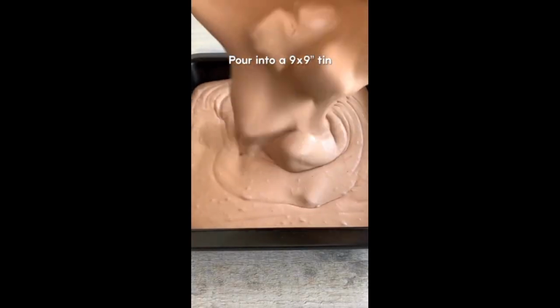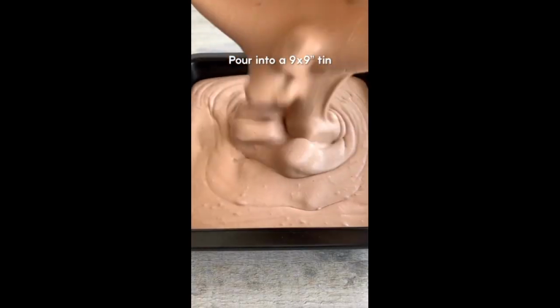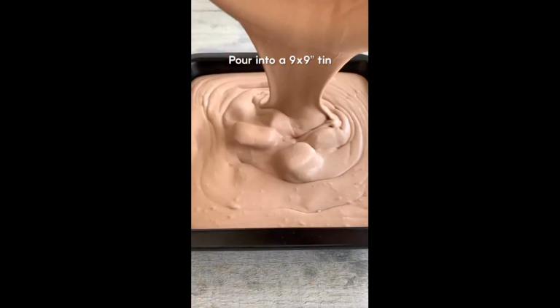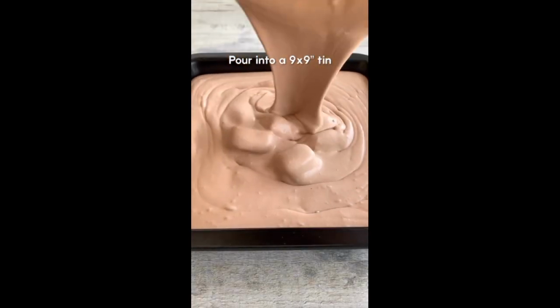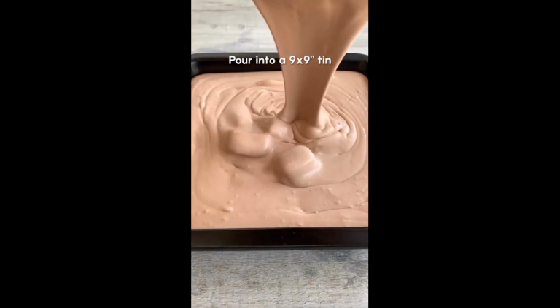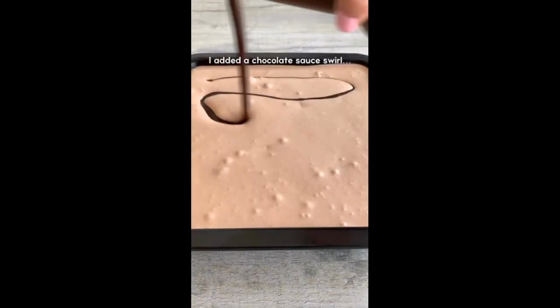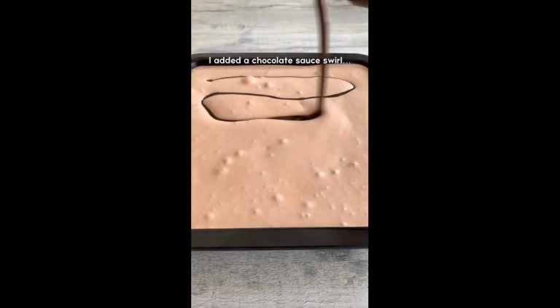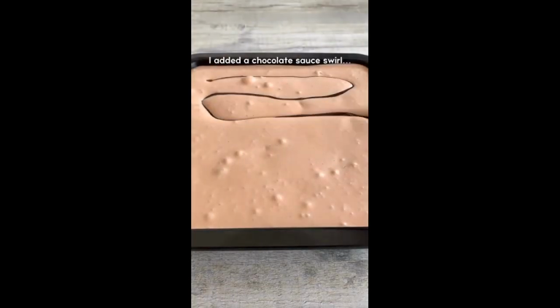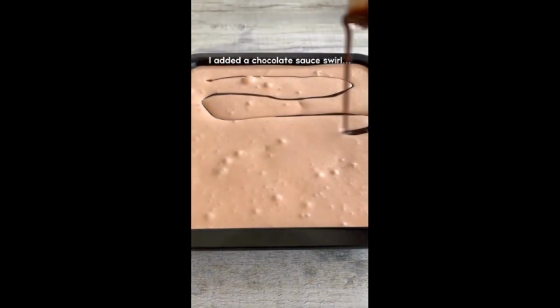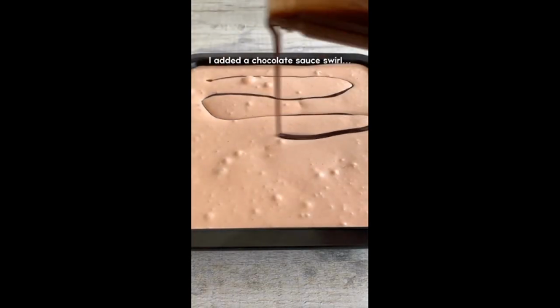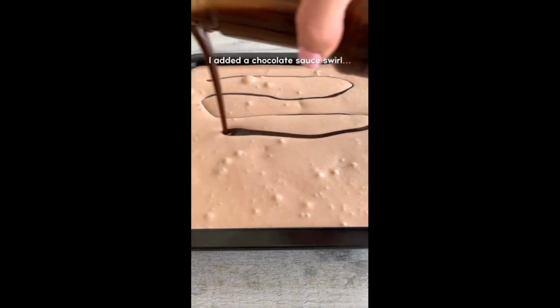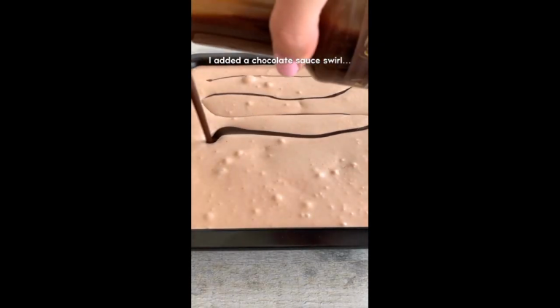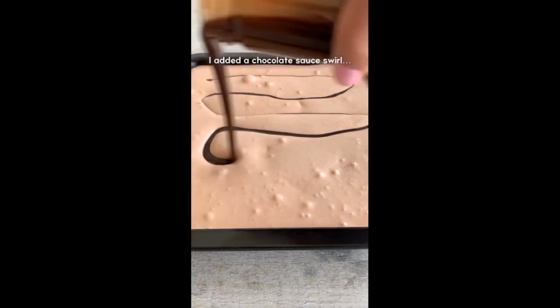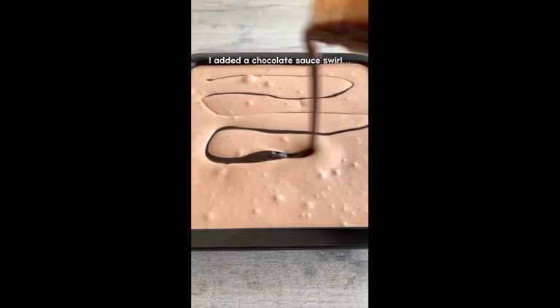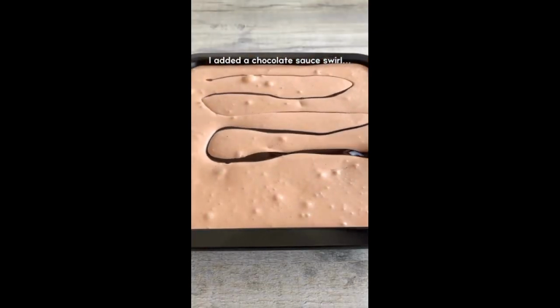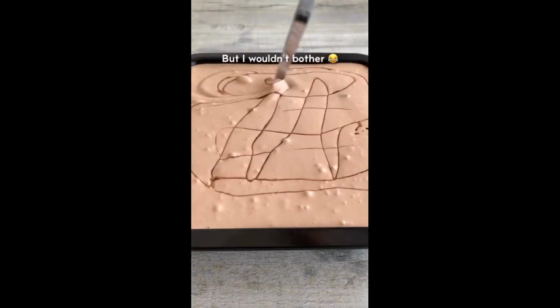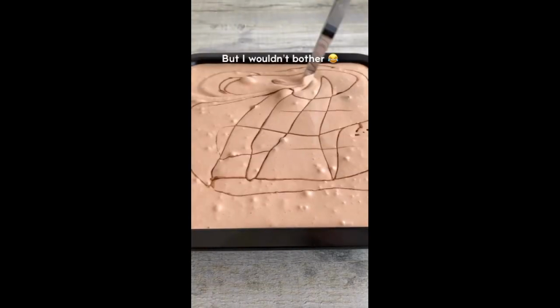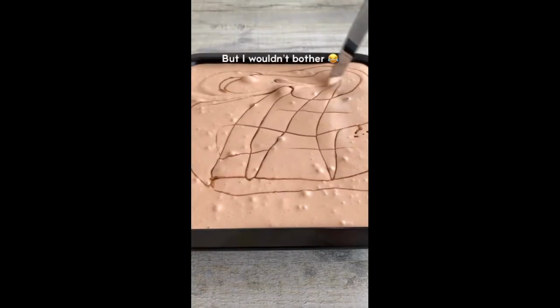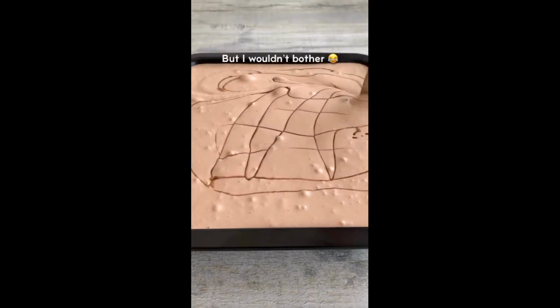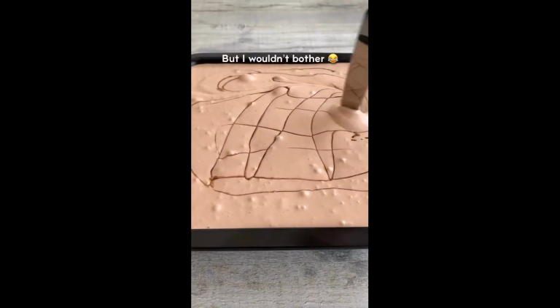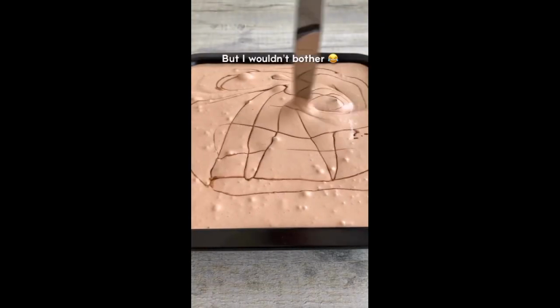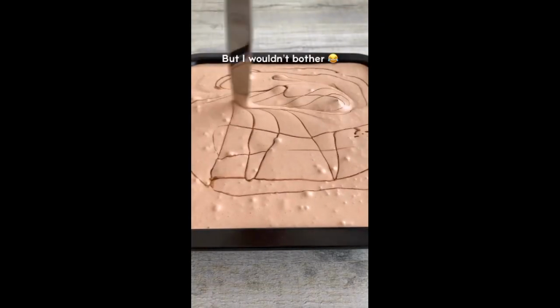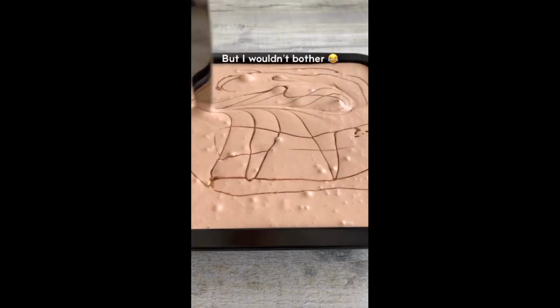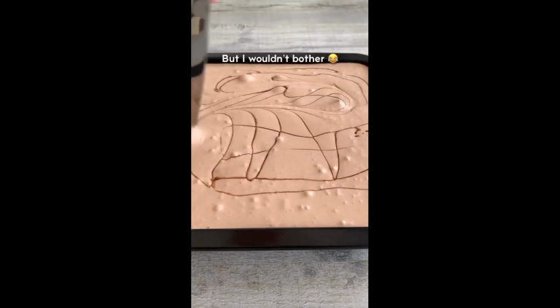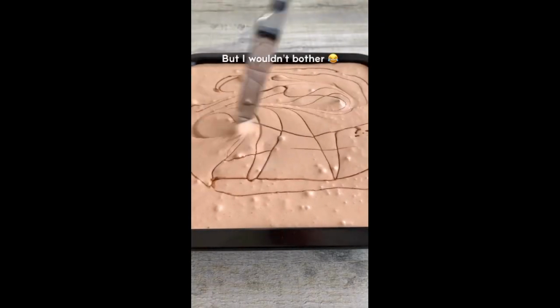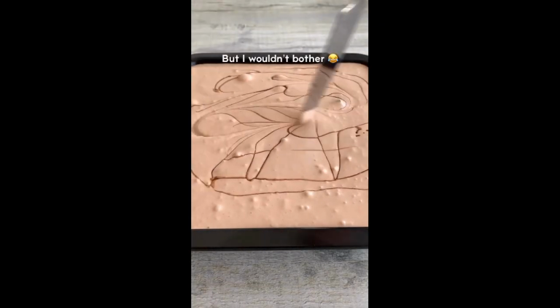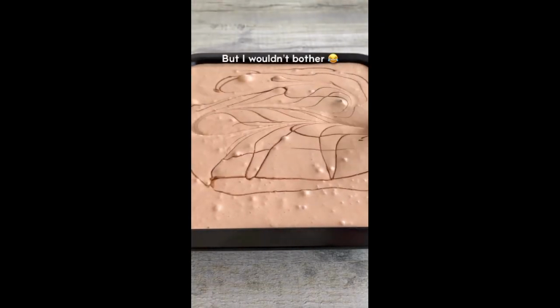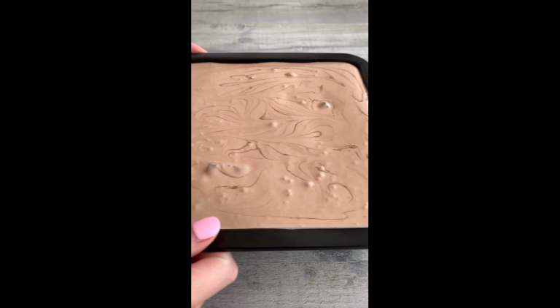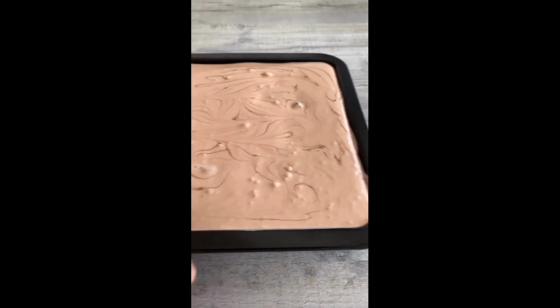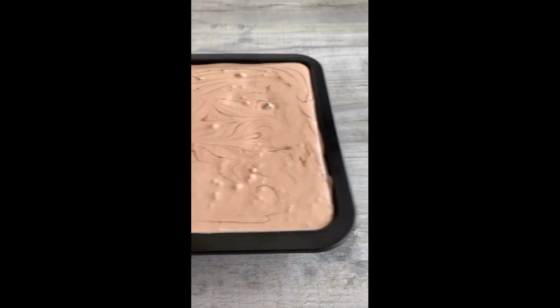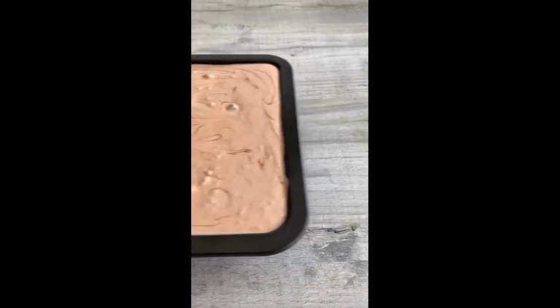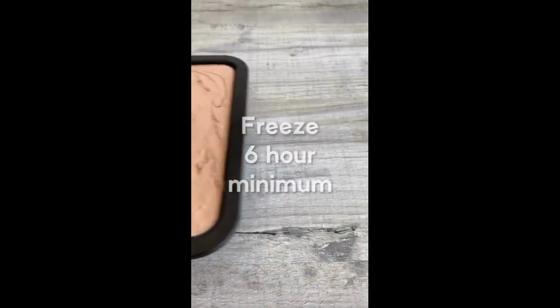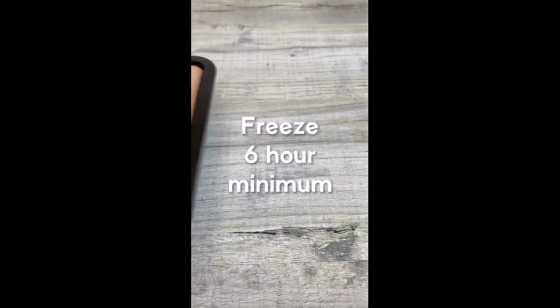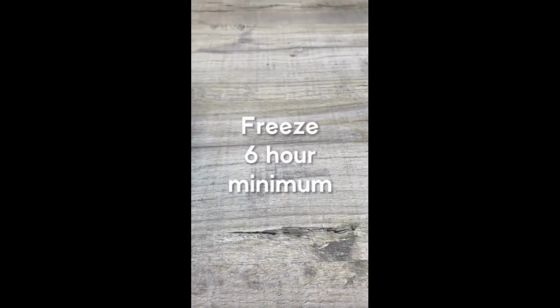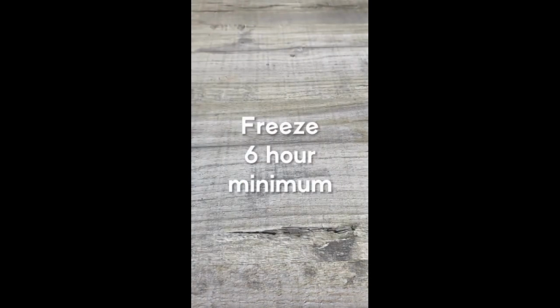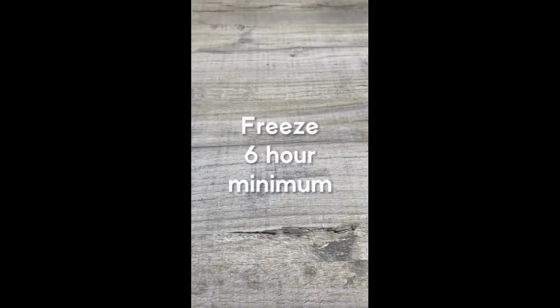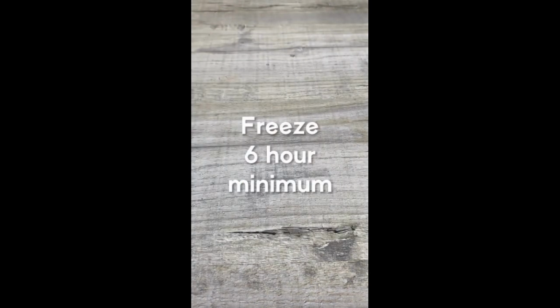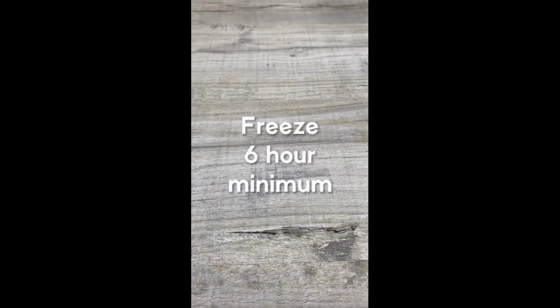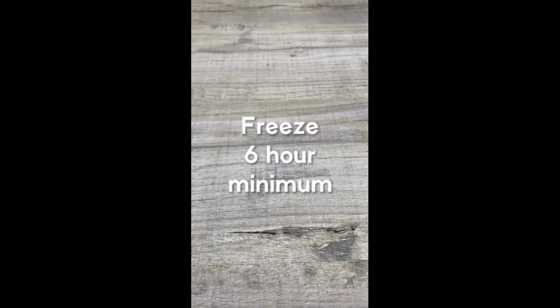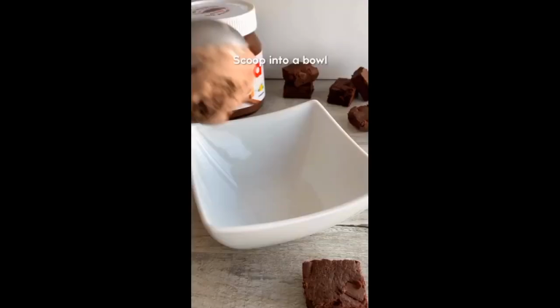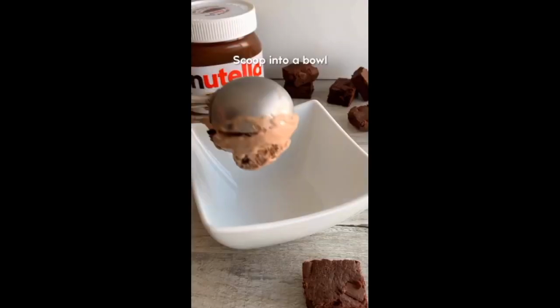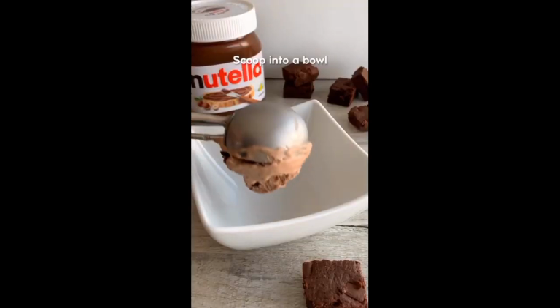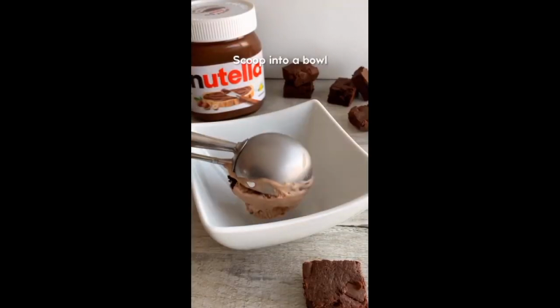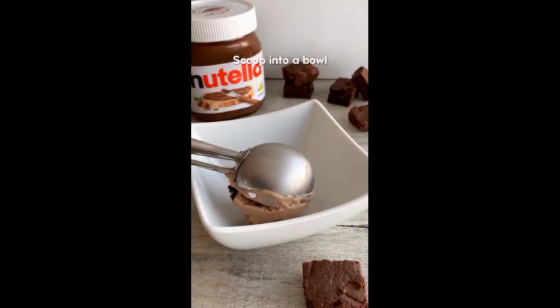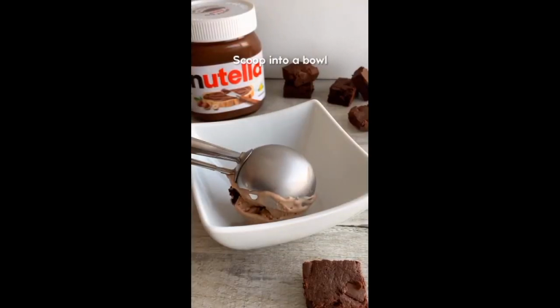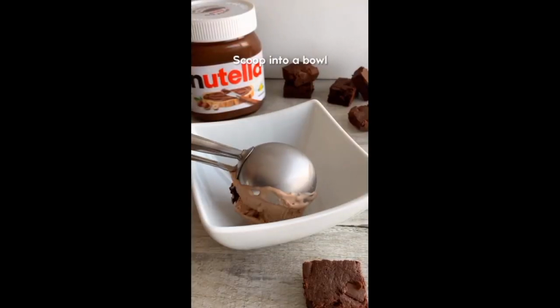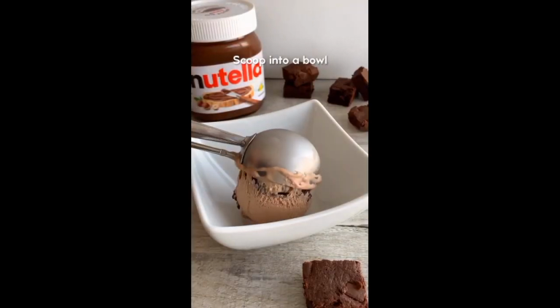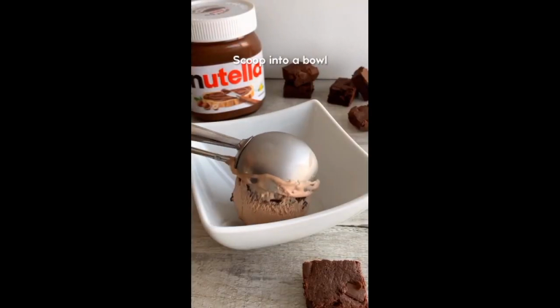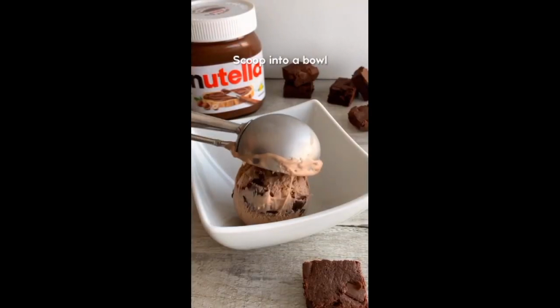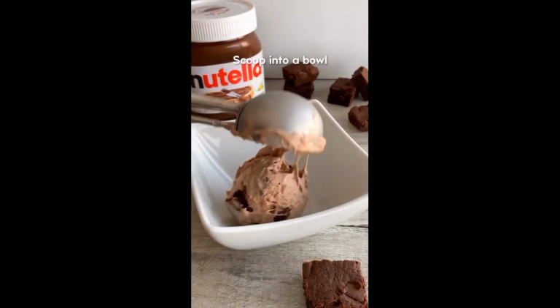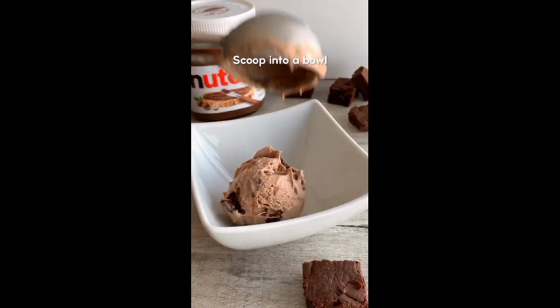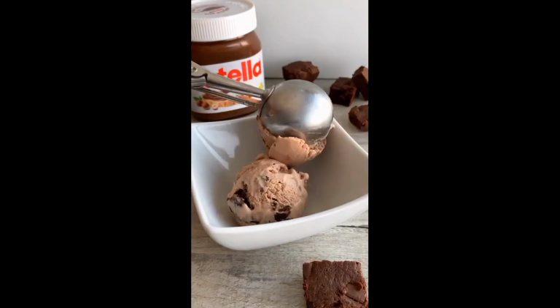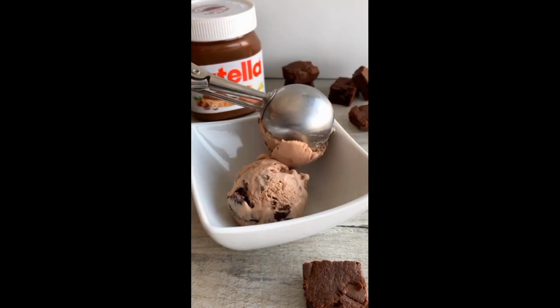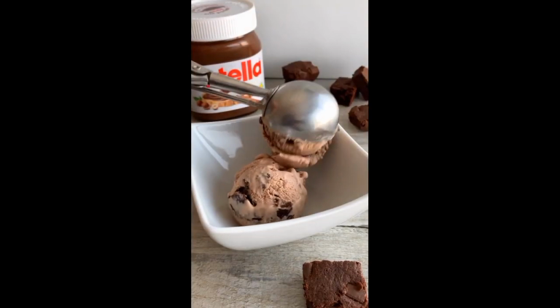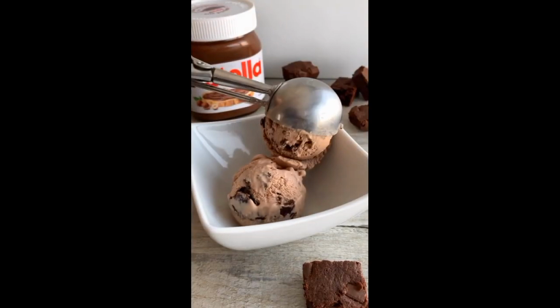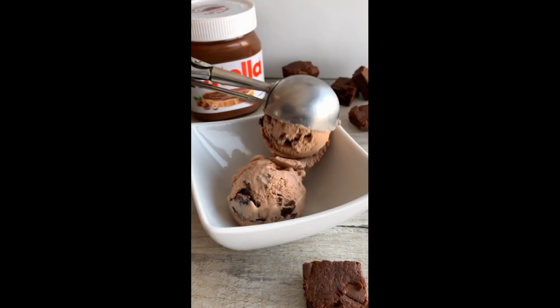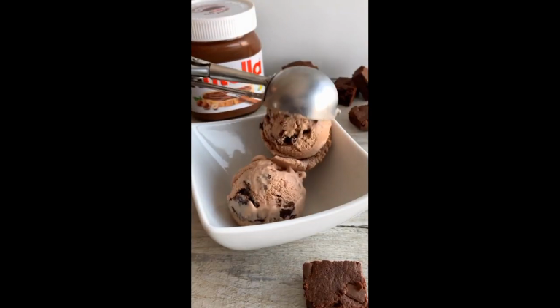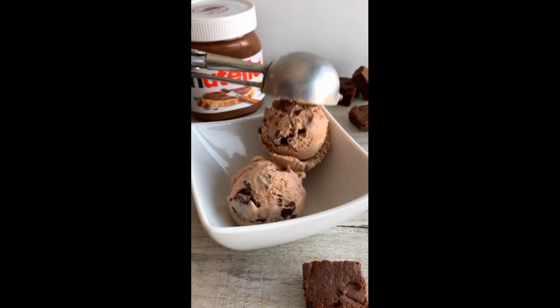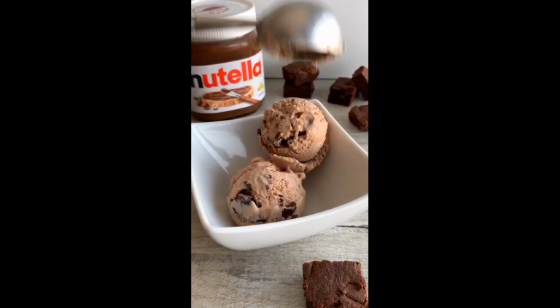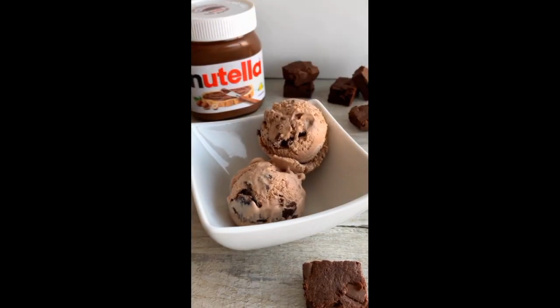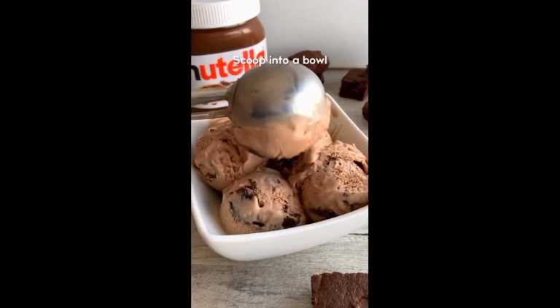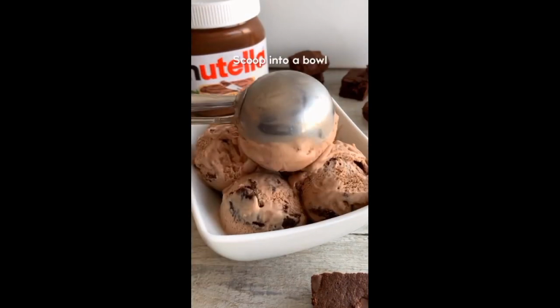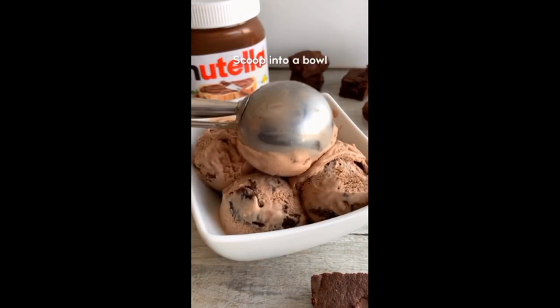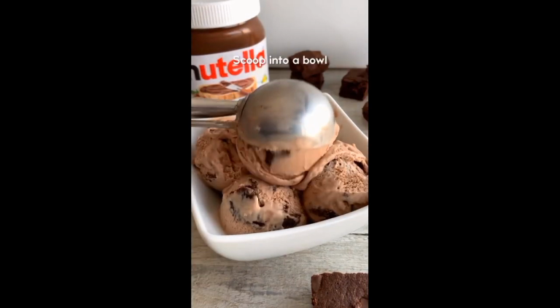I added a chocolate sauce swirl here but to be honest I wouldn't bother, as it was just as good without it. Double wrap it and freeze for 6 hours, then scoop it into a bowl.